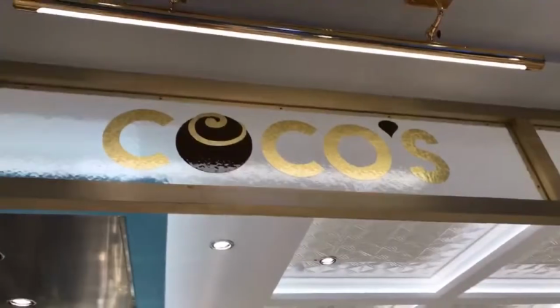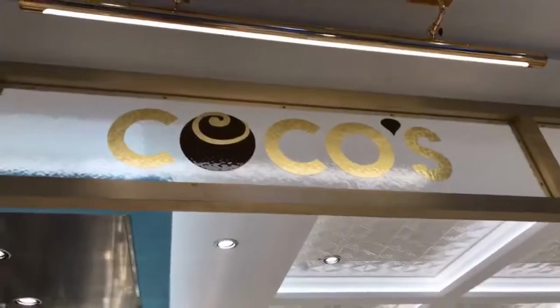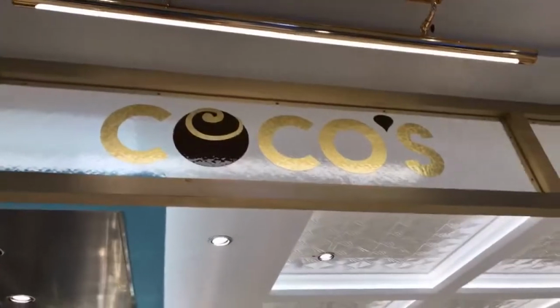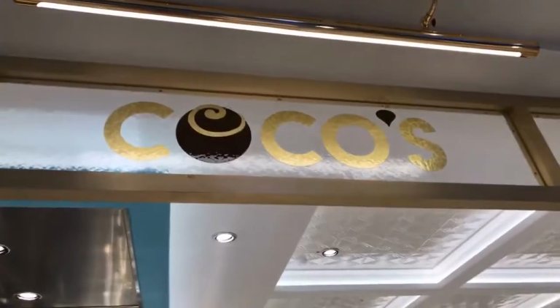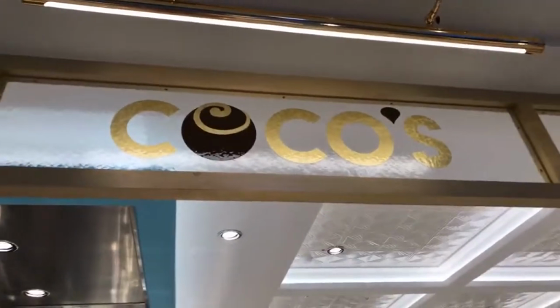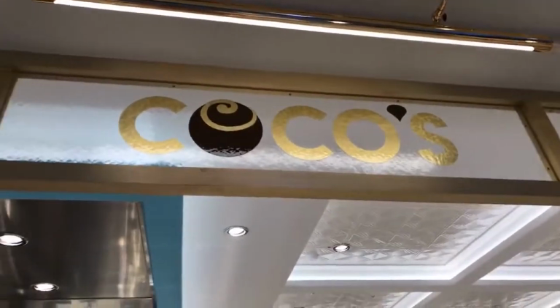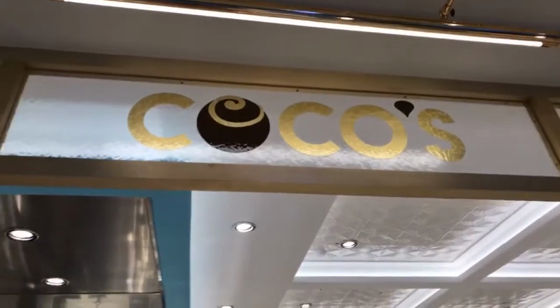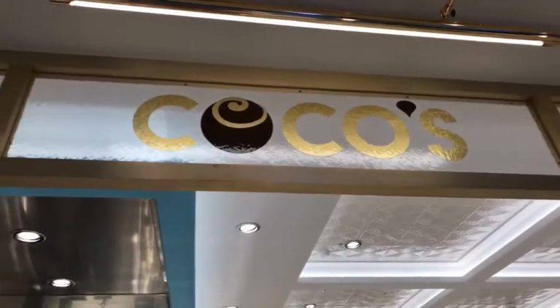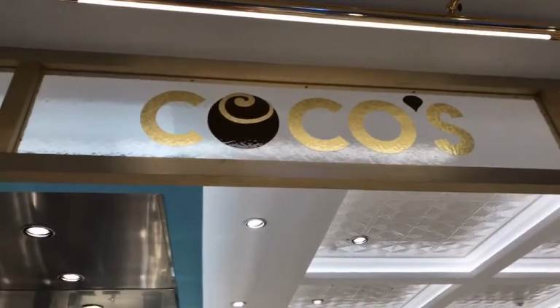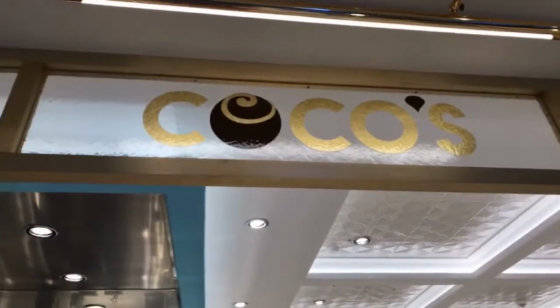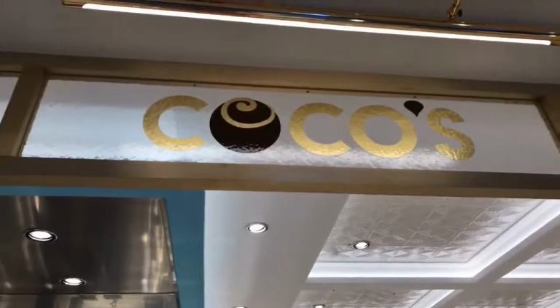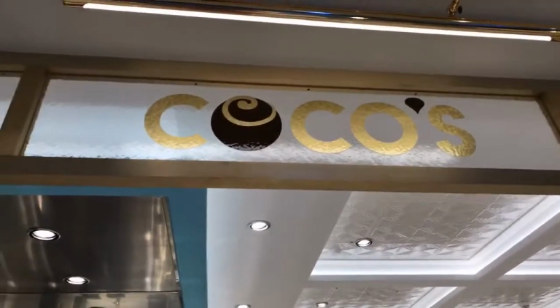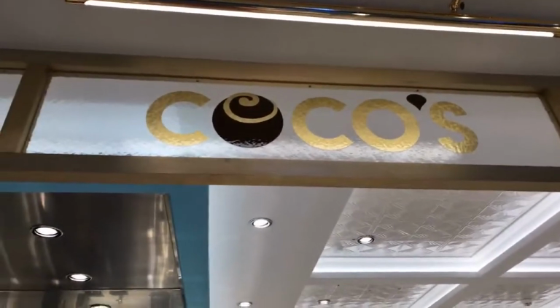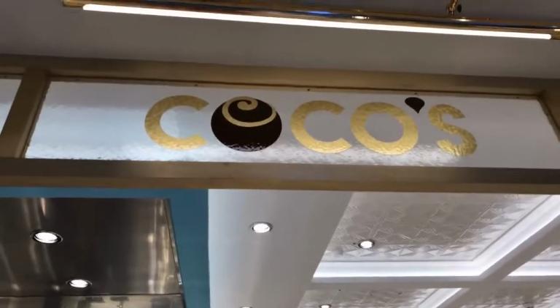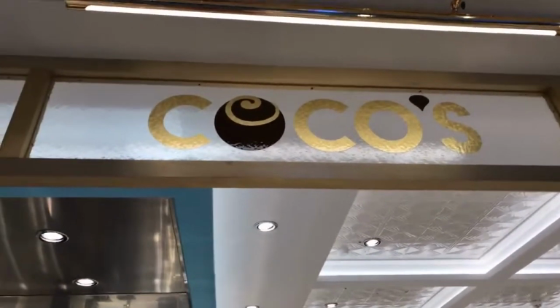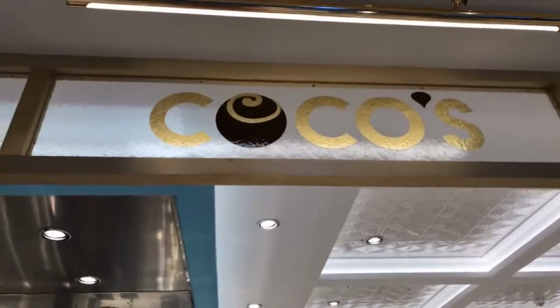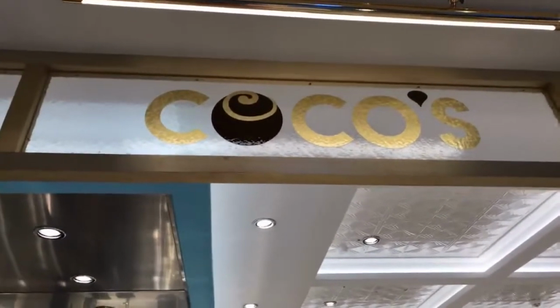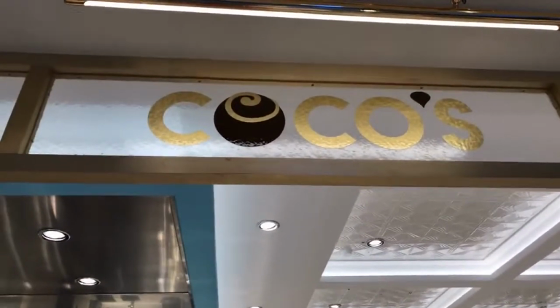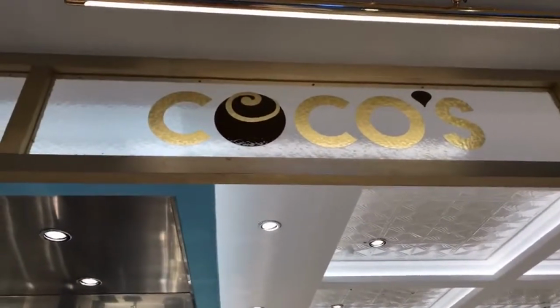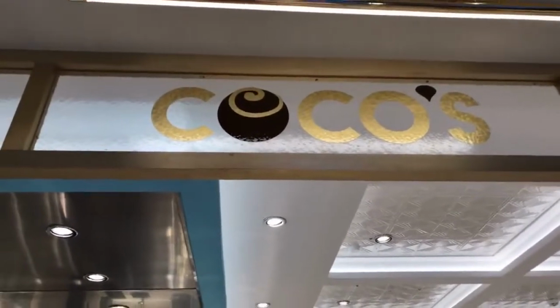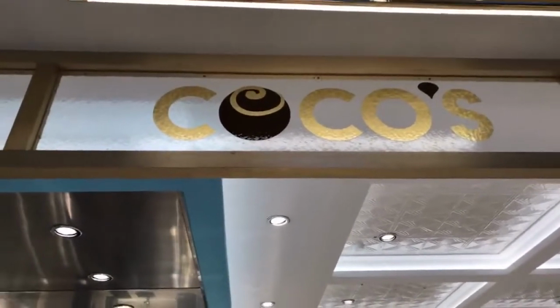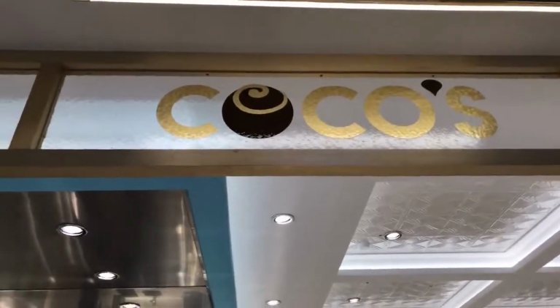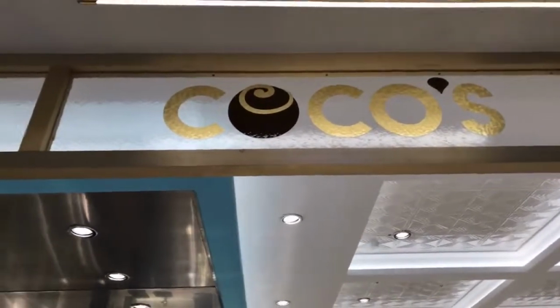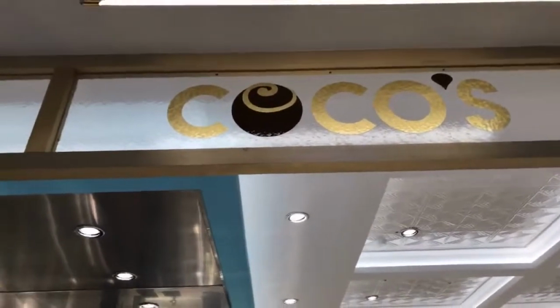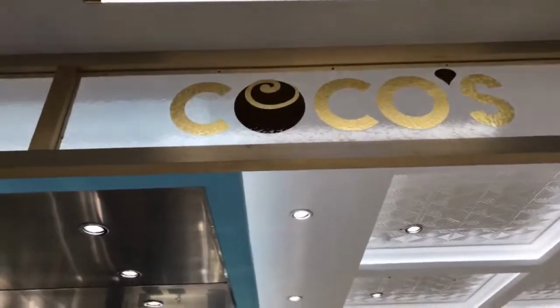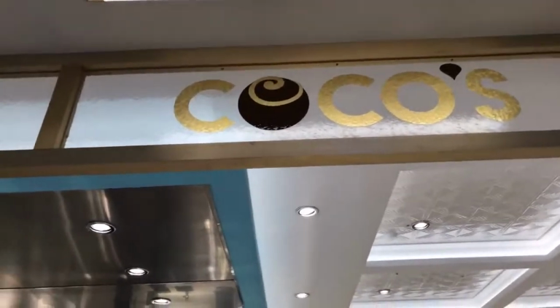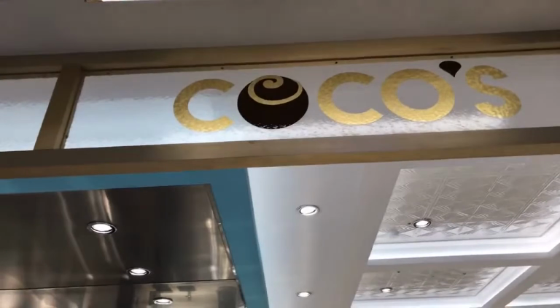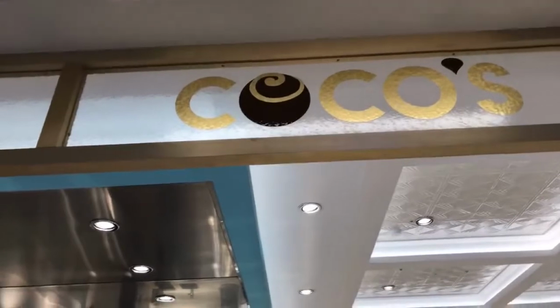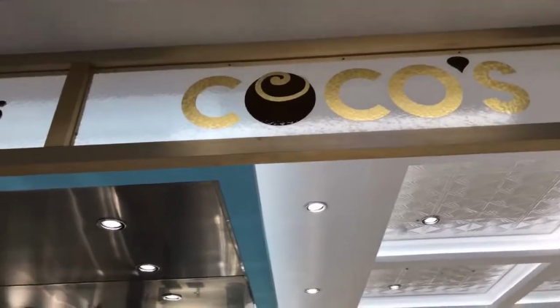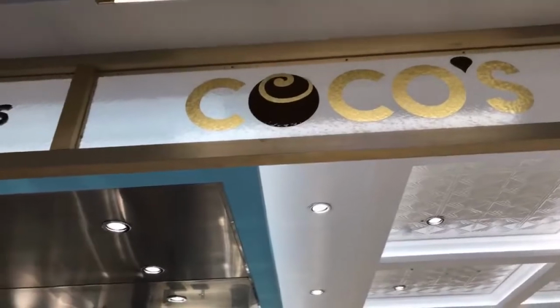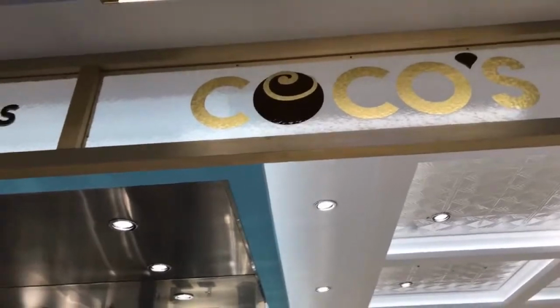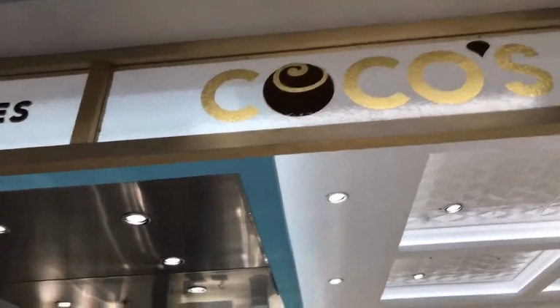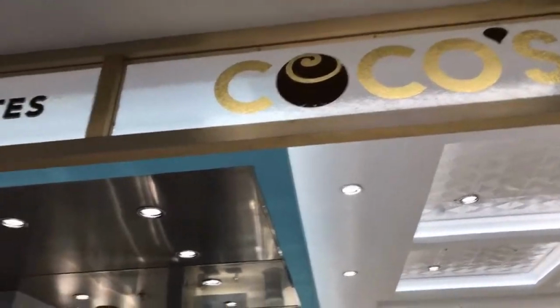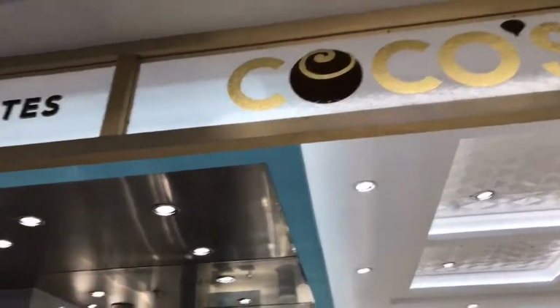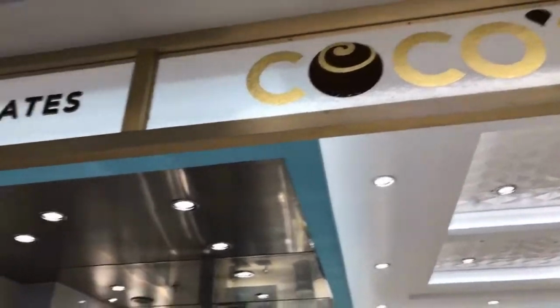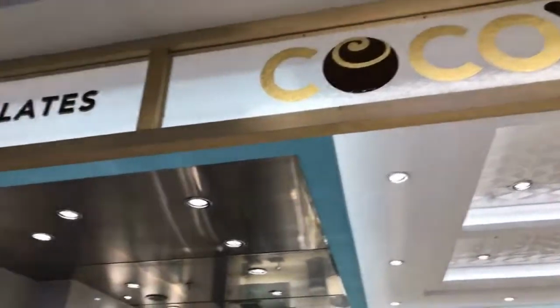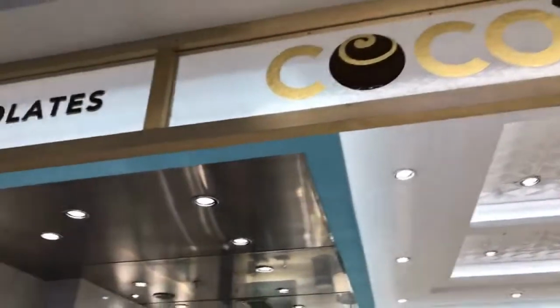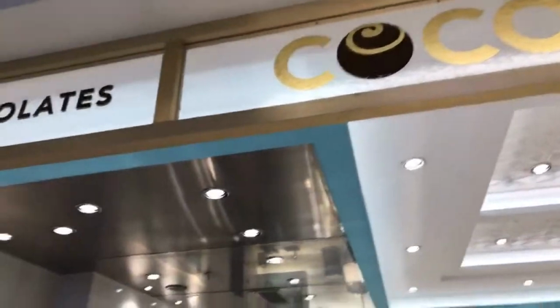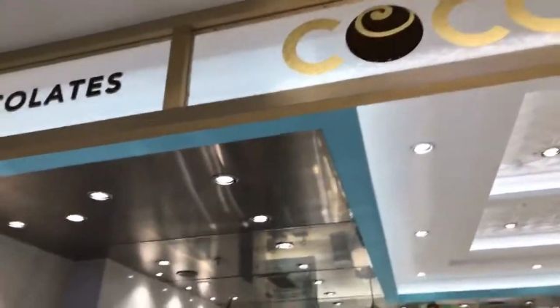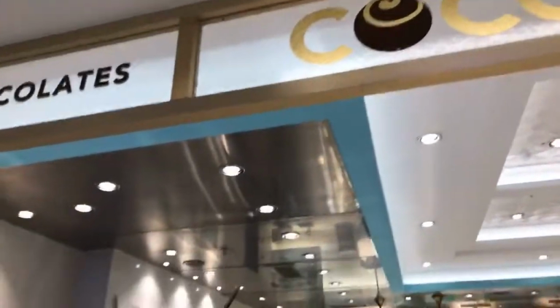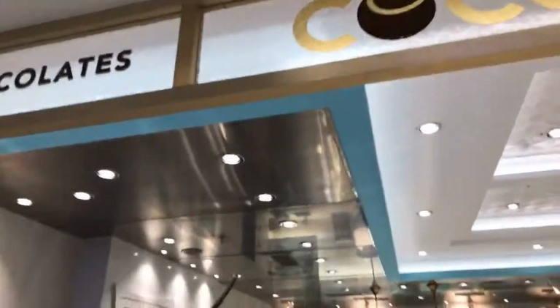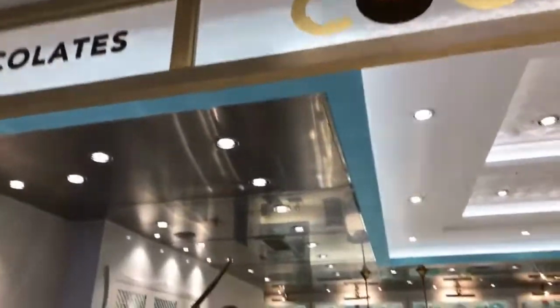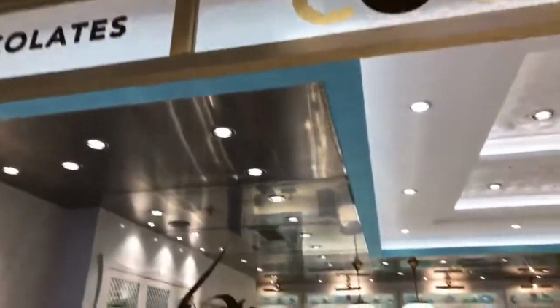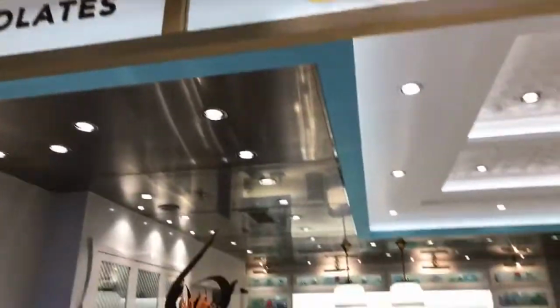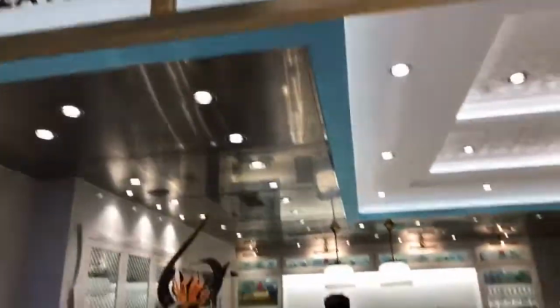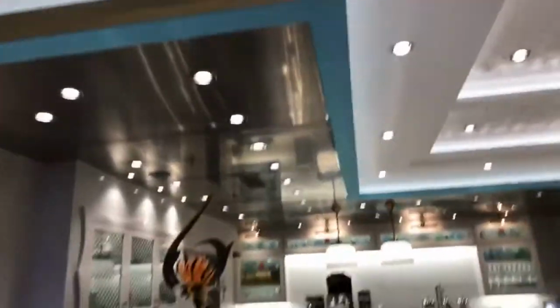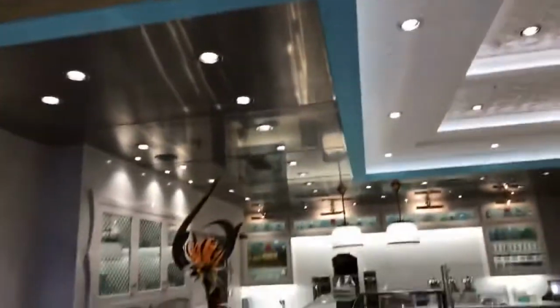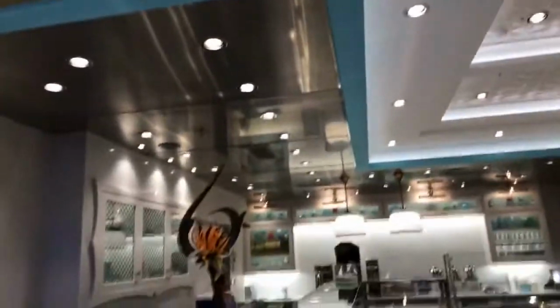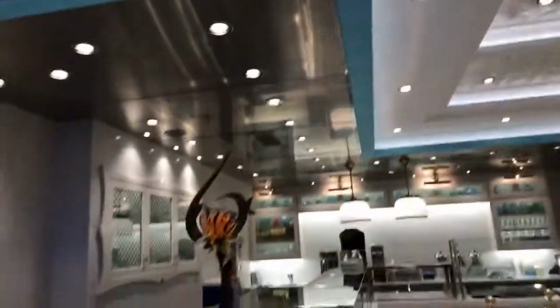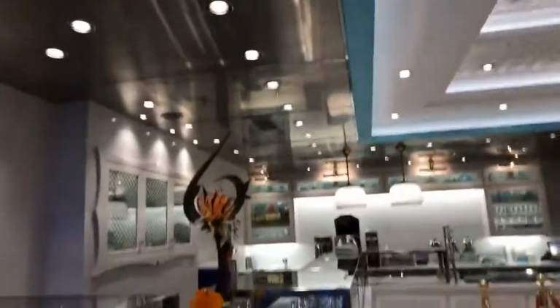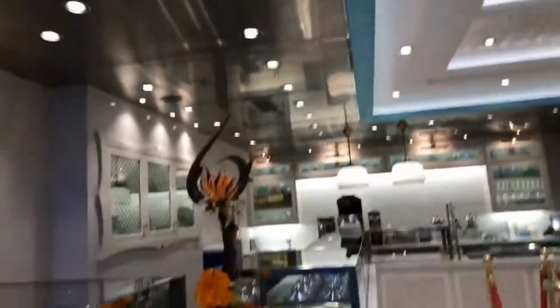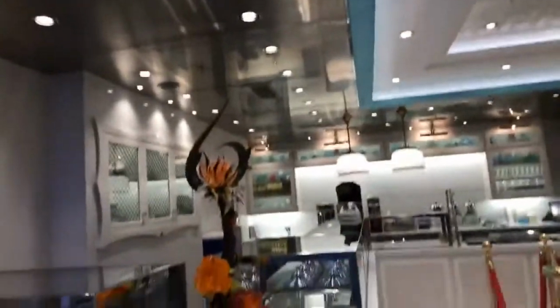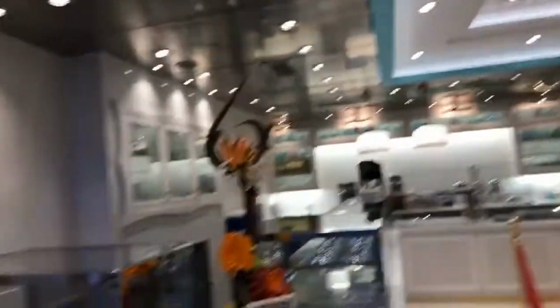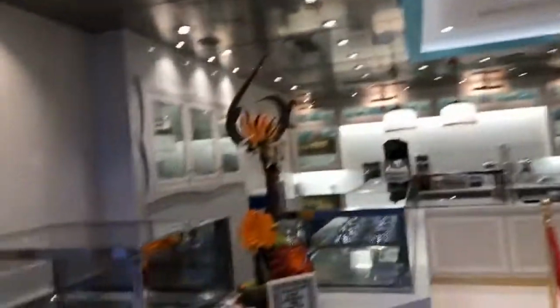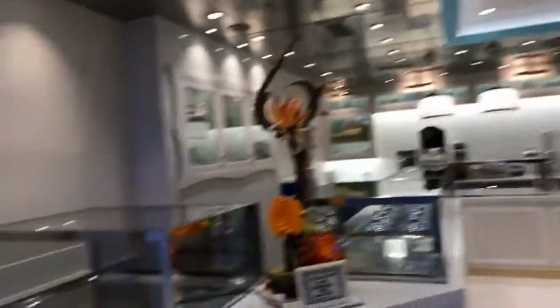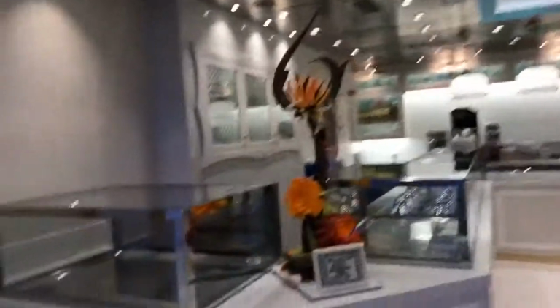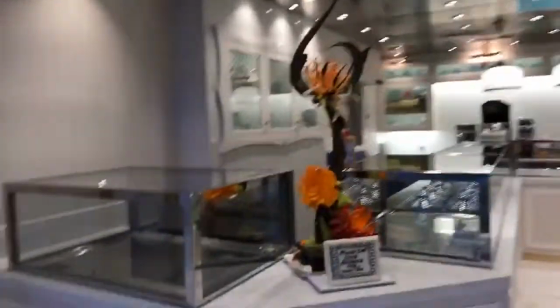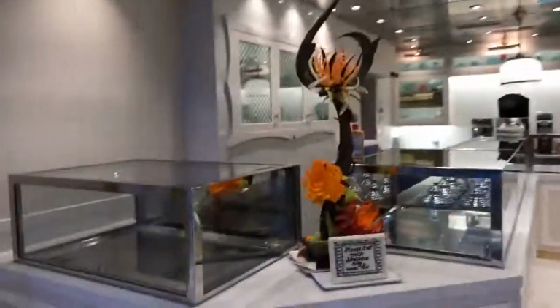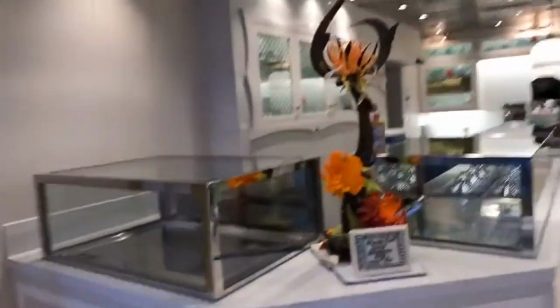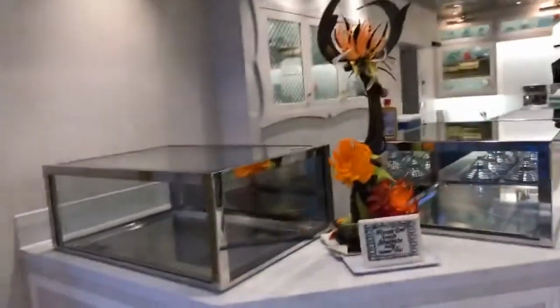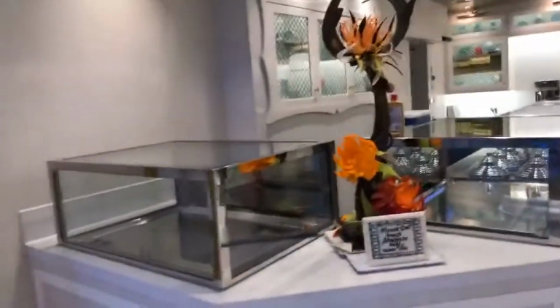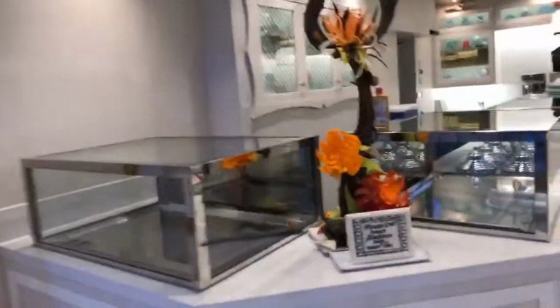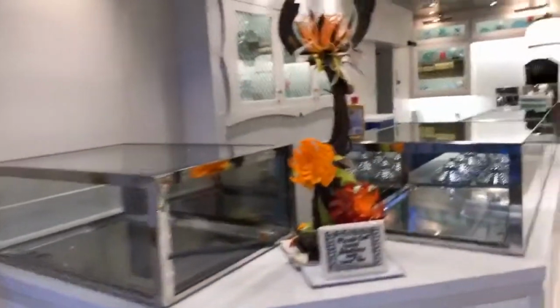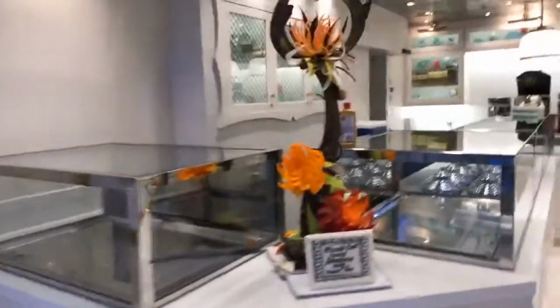Cruise by Mandy here outside Coco's on Deck 6 near the atrium. Coco's has chocolates, crepes, treats, coffees, and different things.